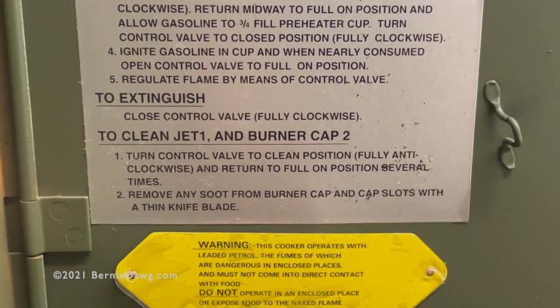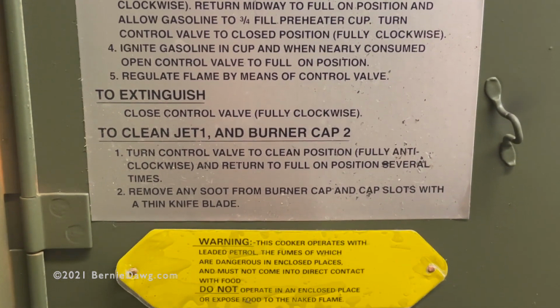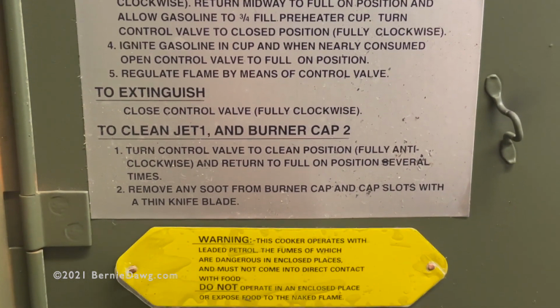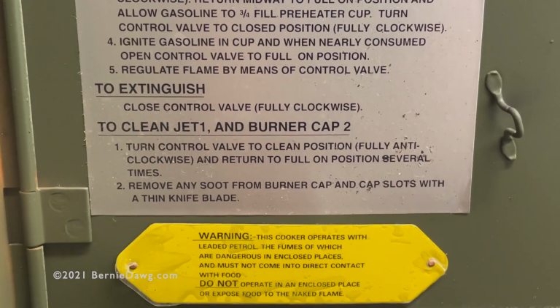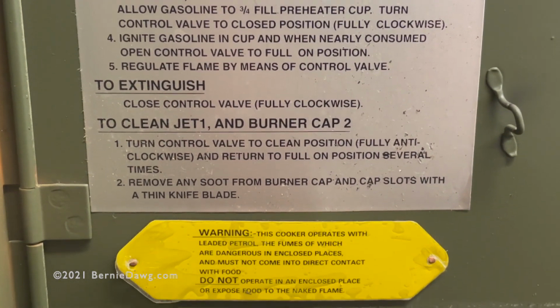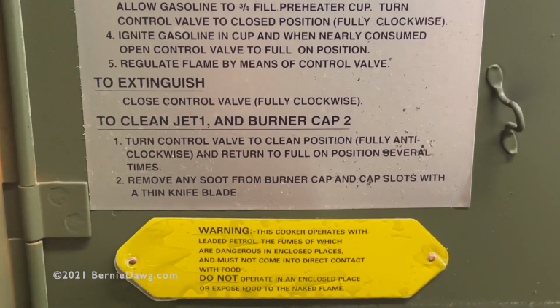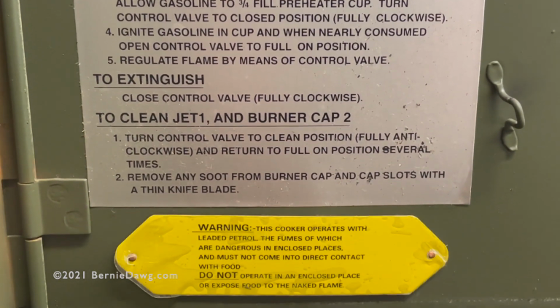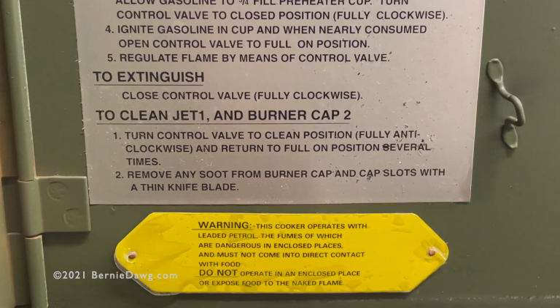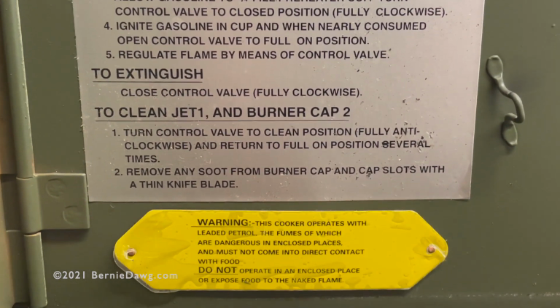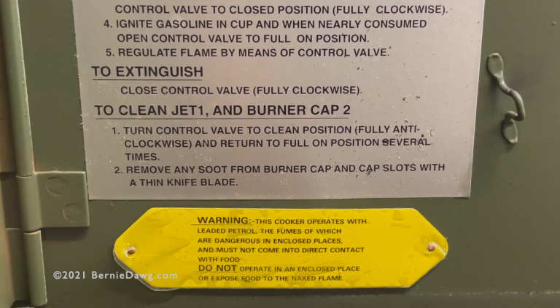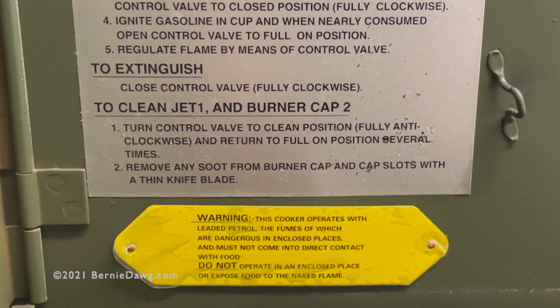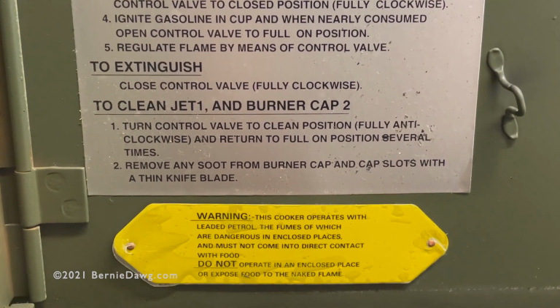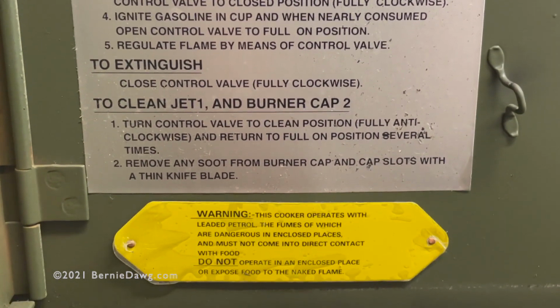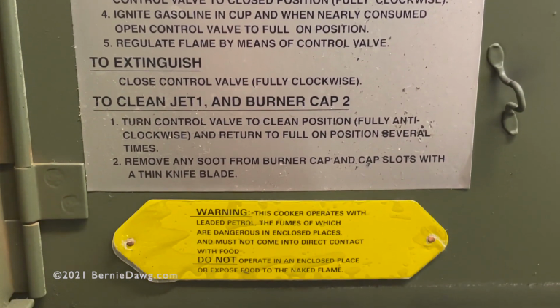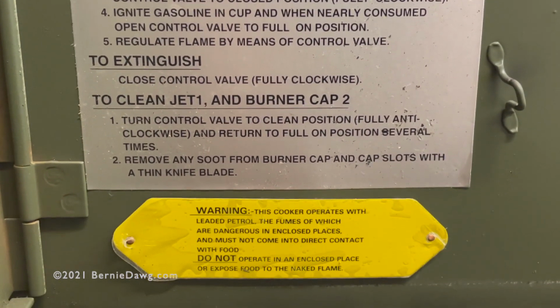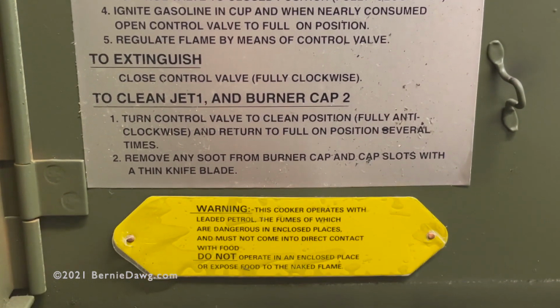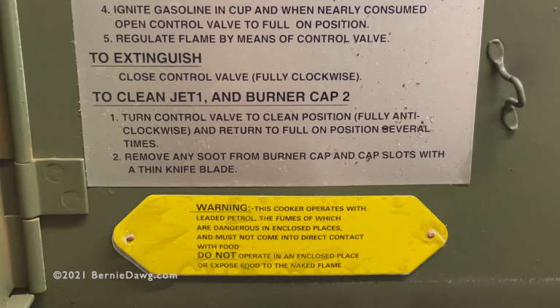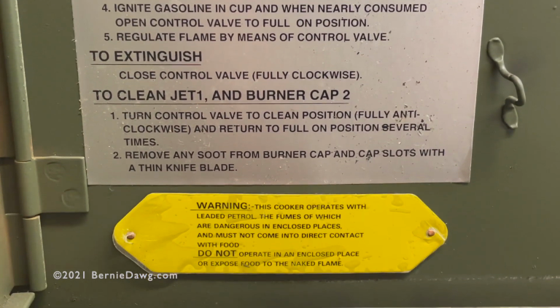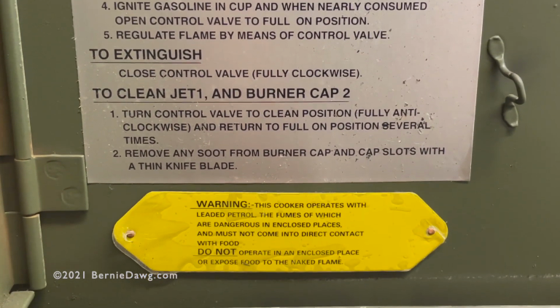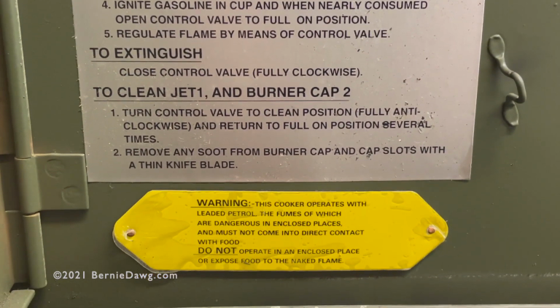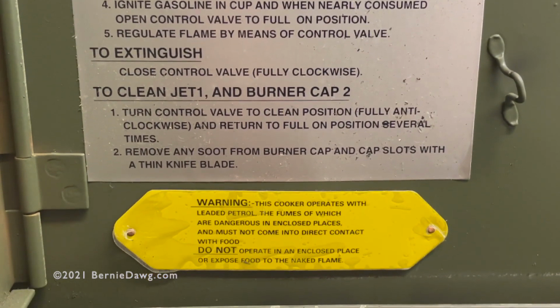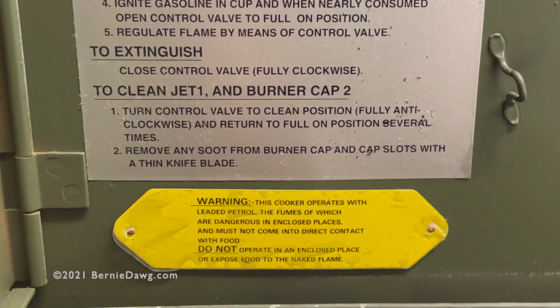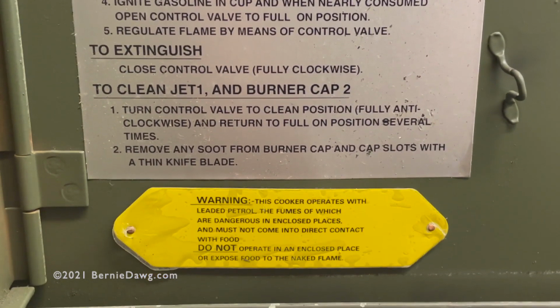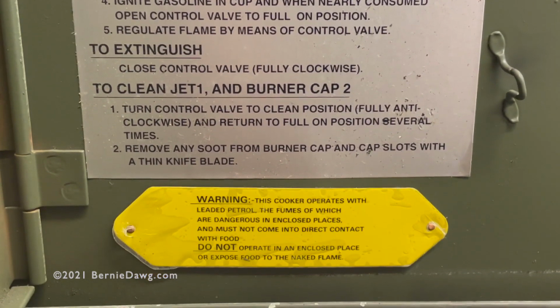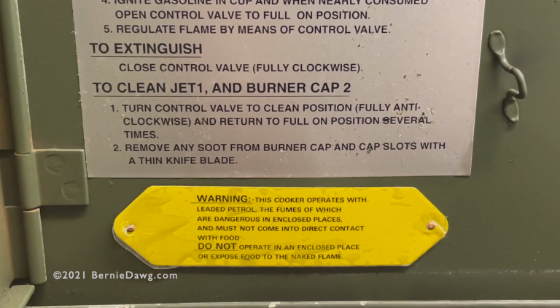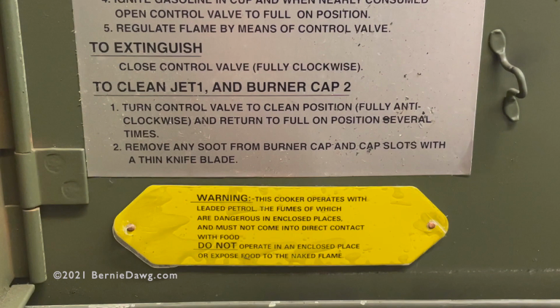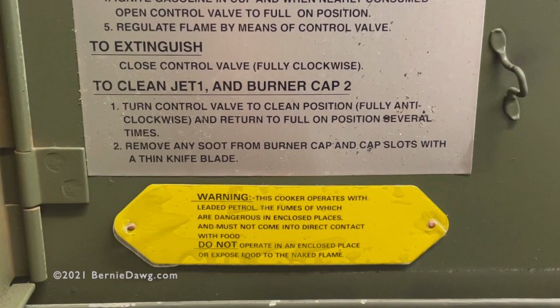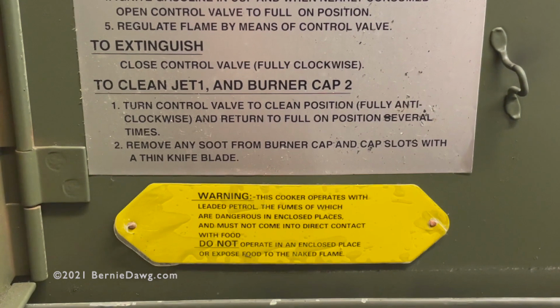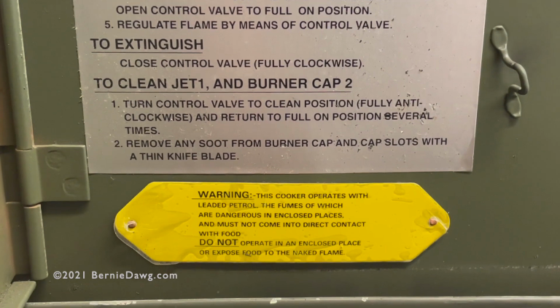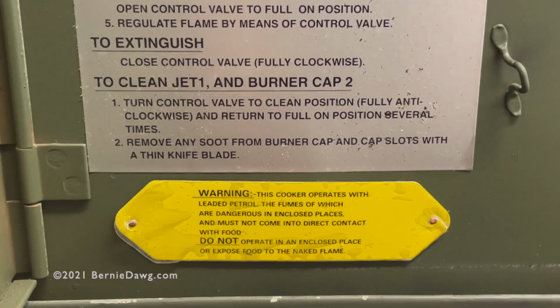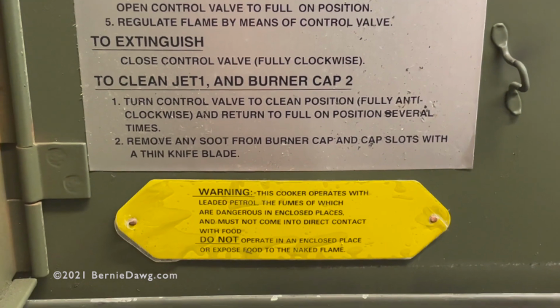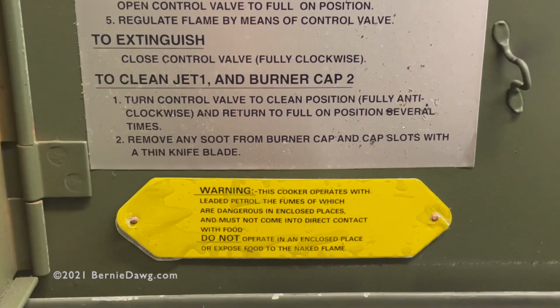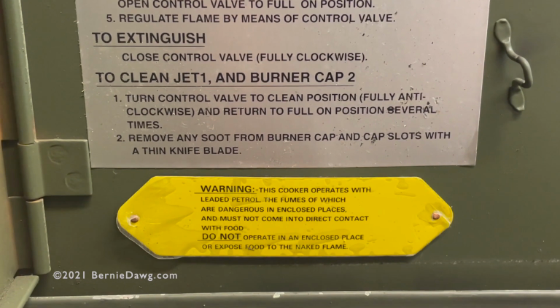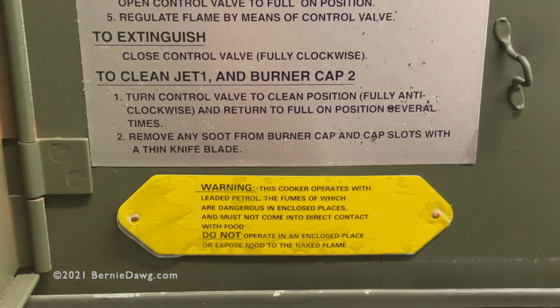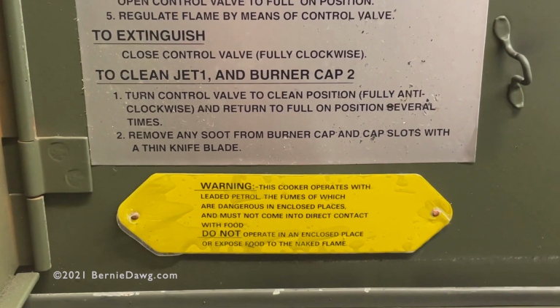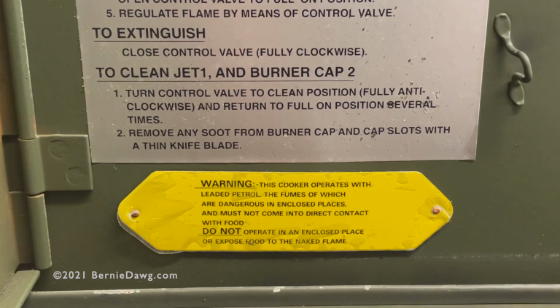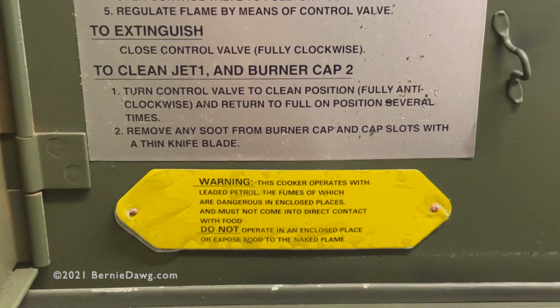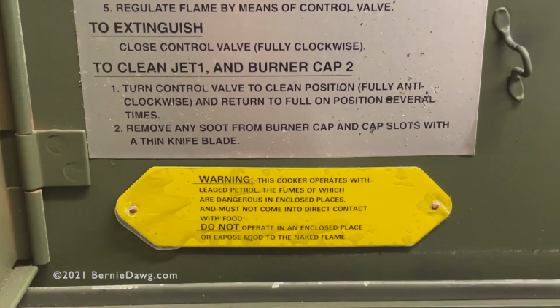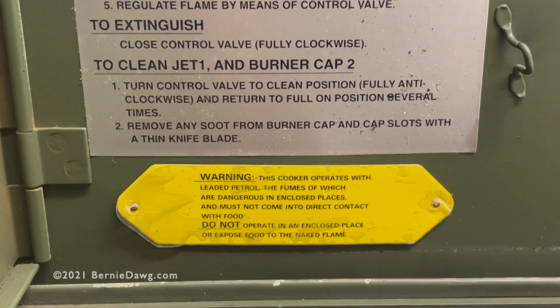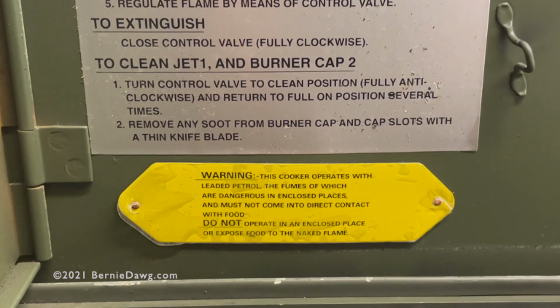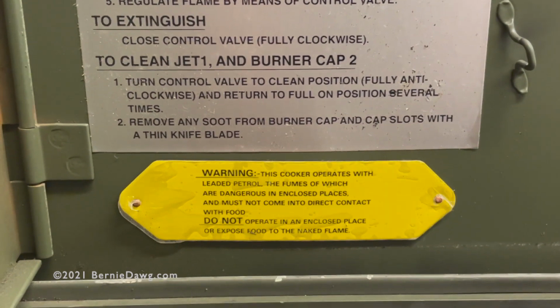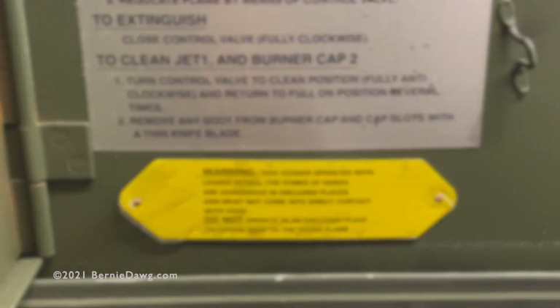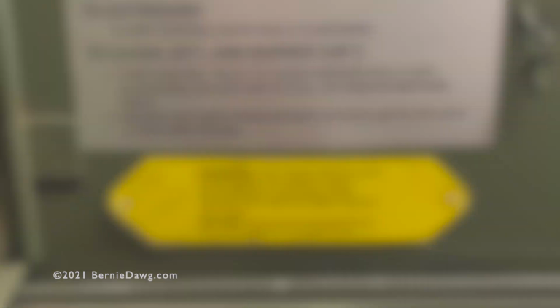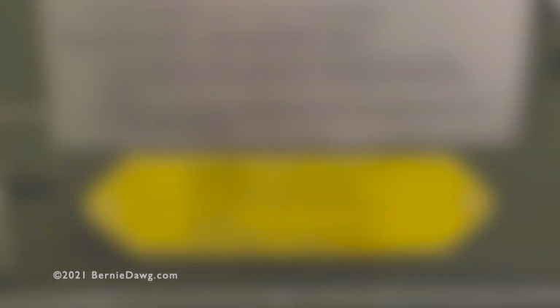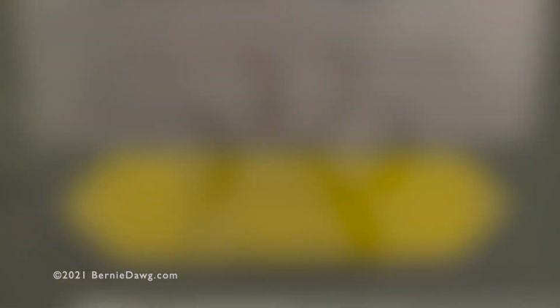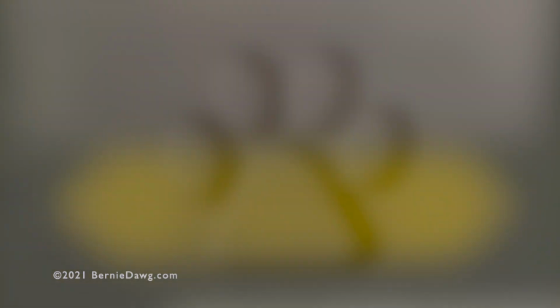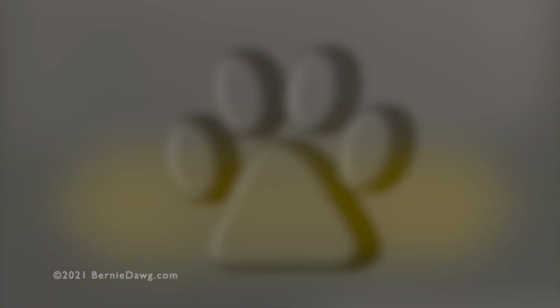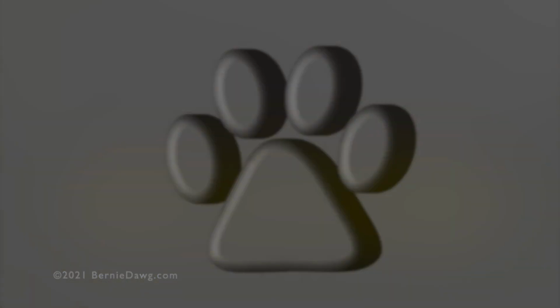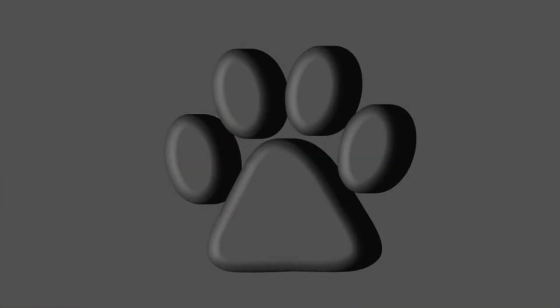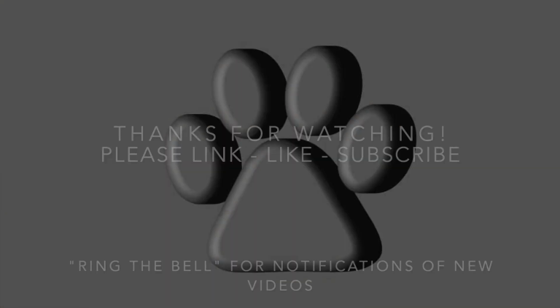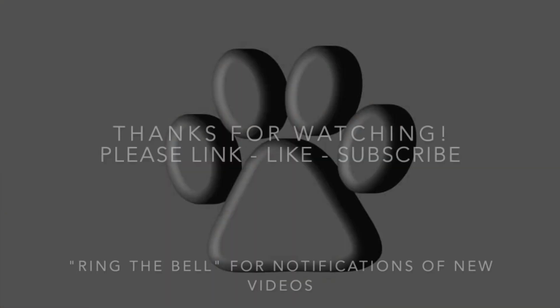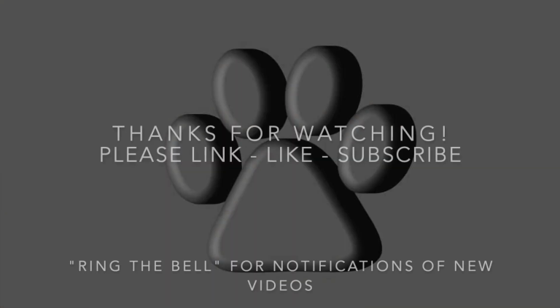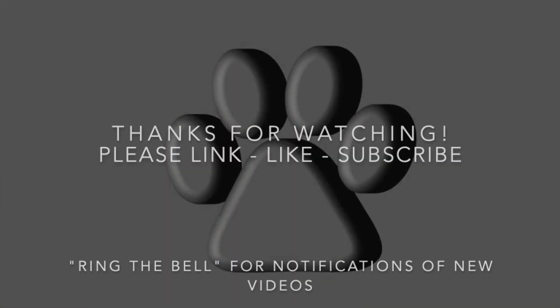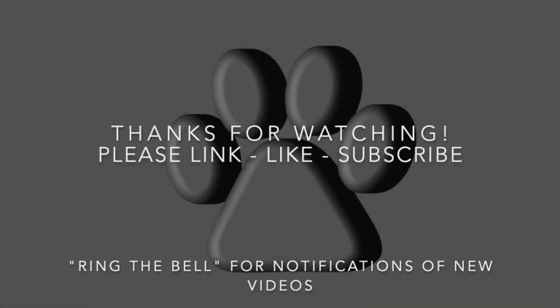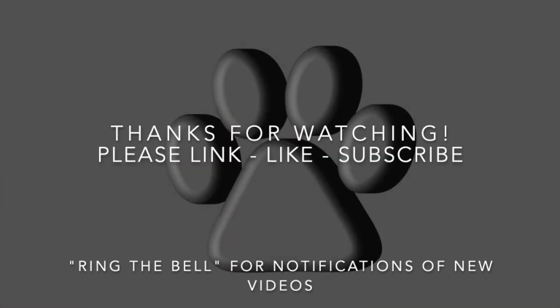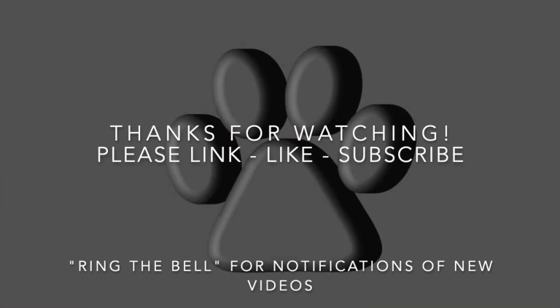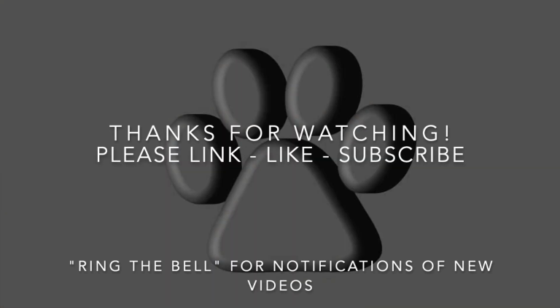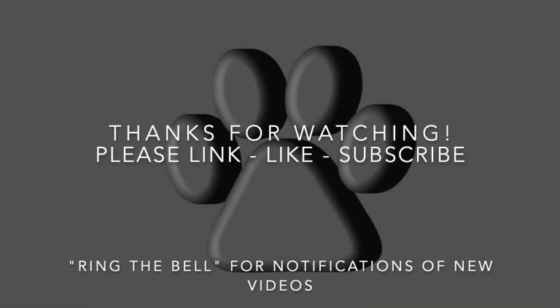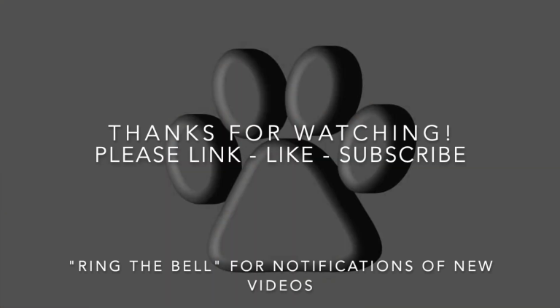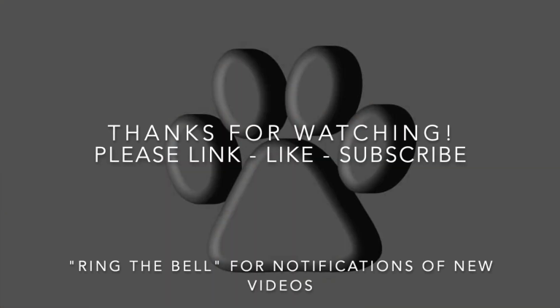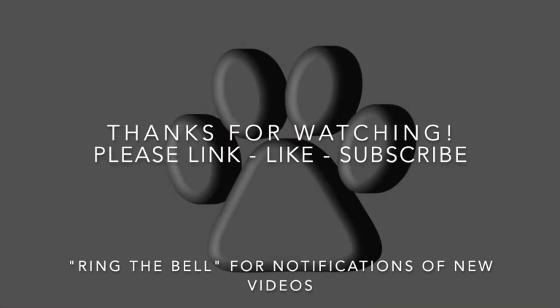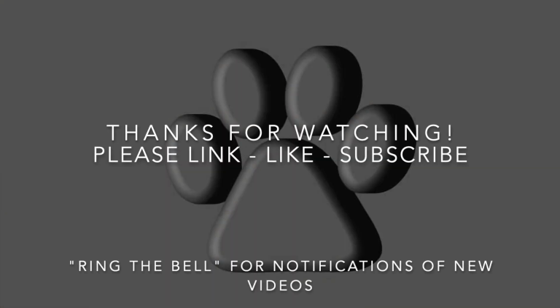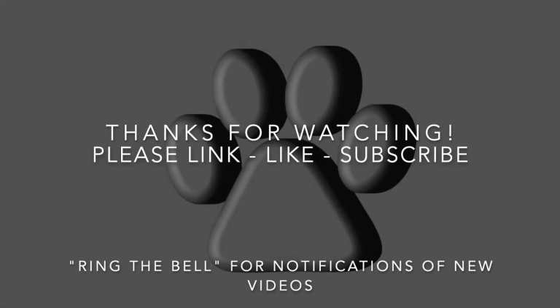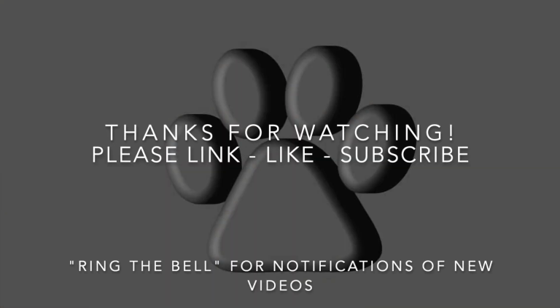I hope you enjoyed the video. Please like and subscribe, and see you next time. Bye!